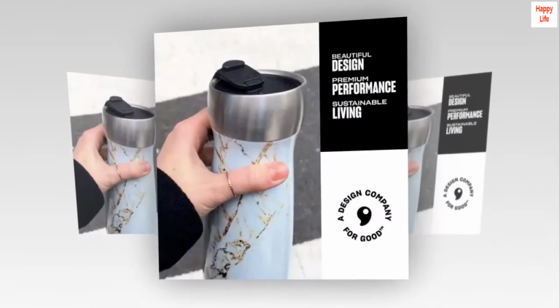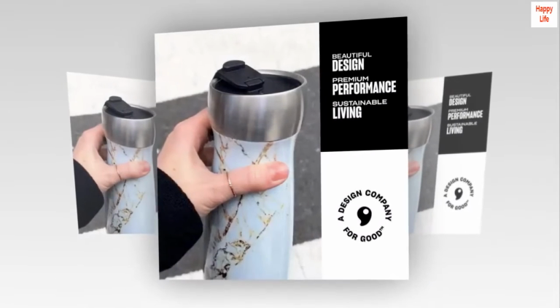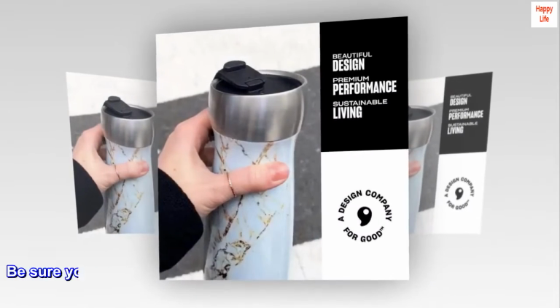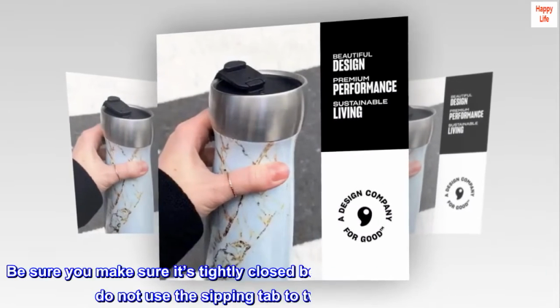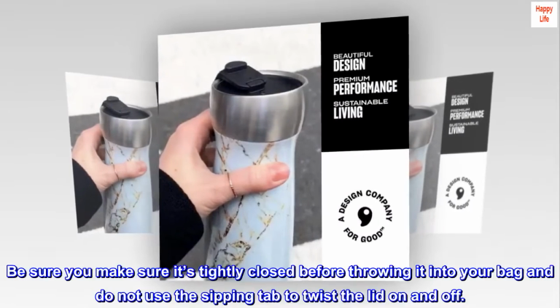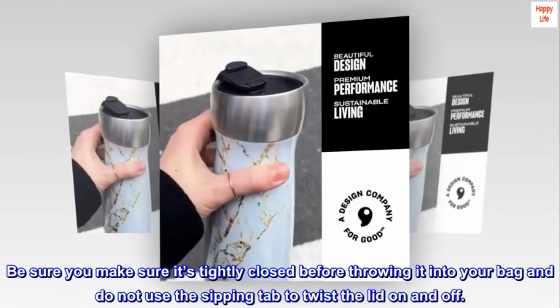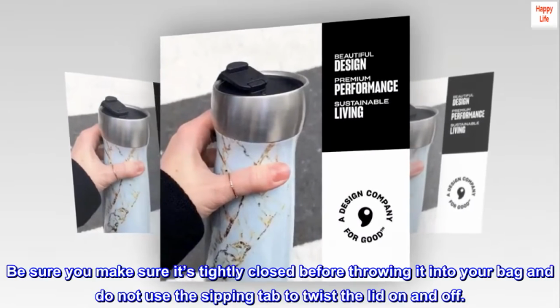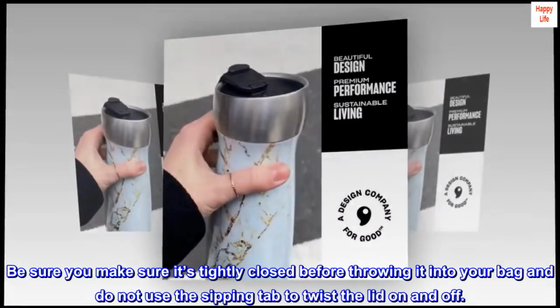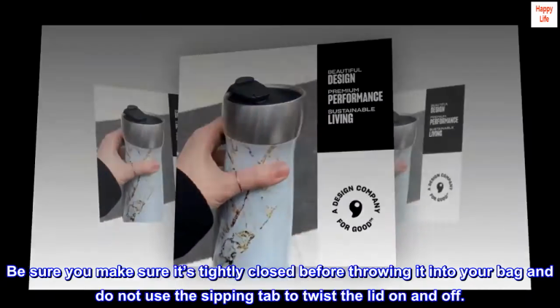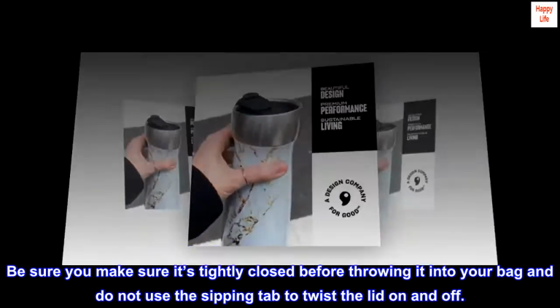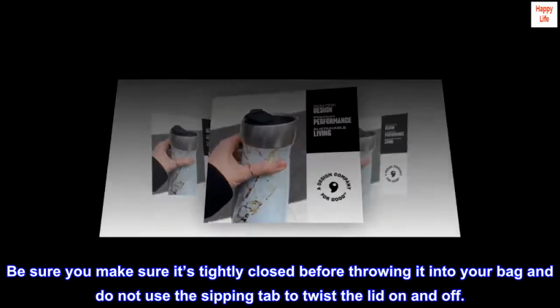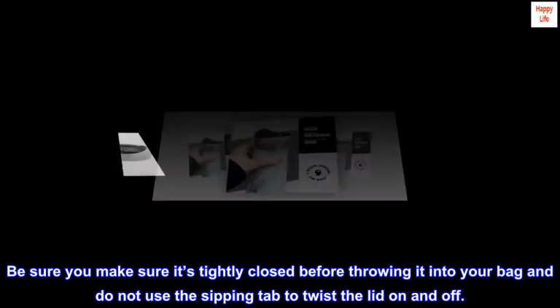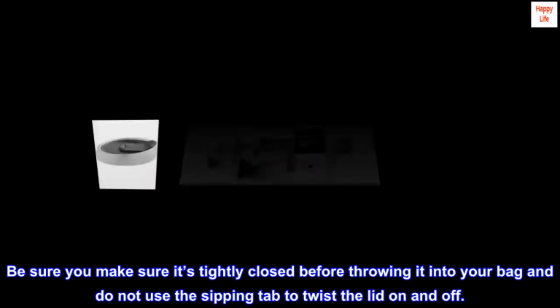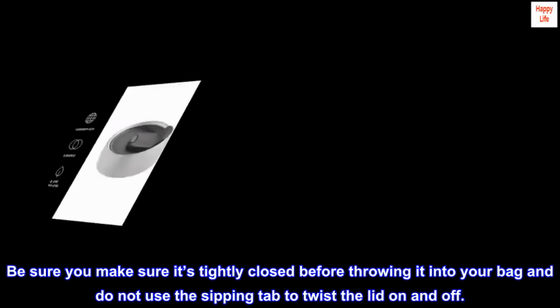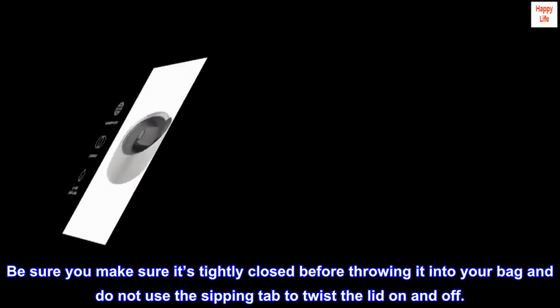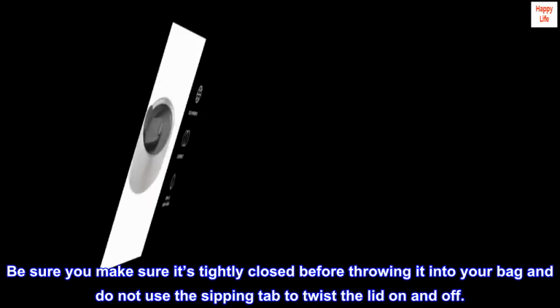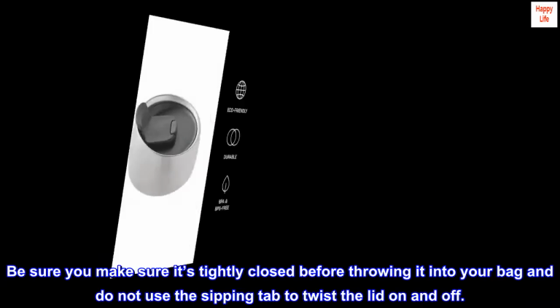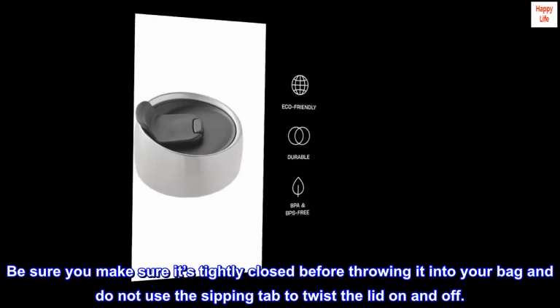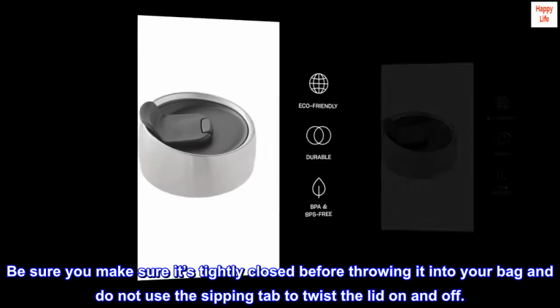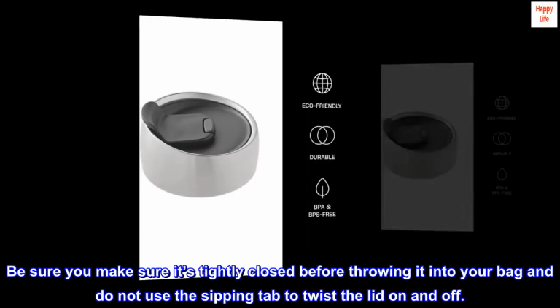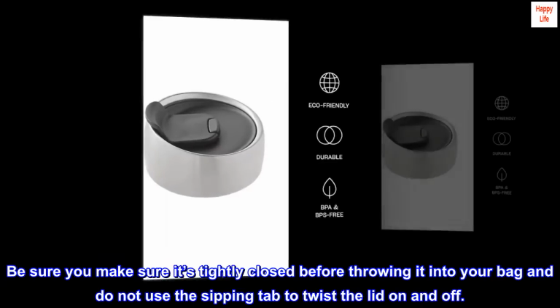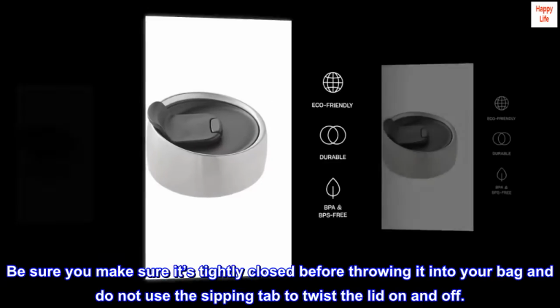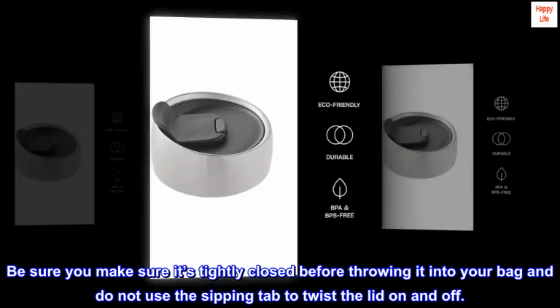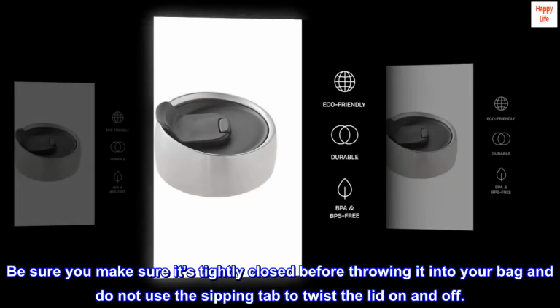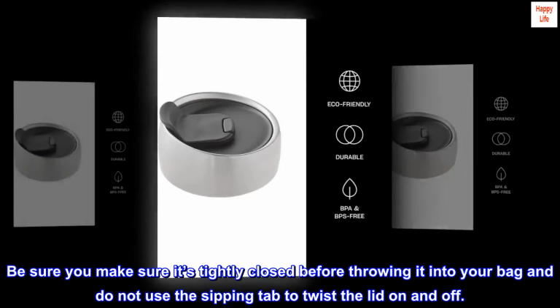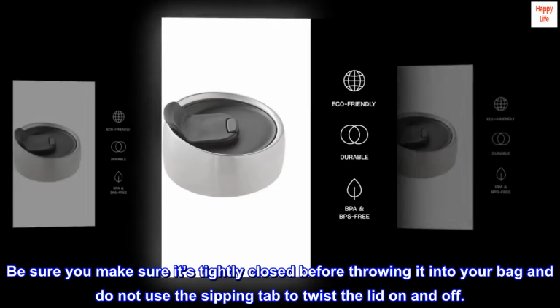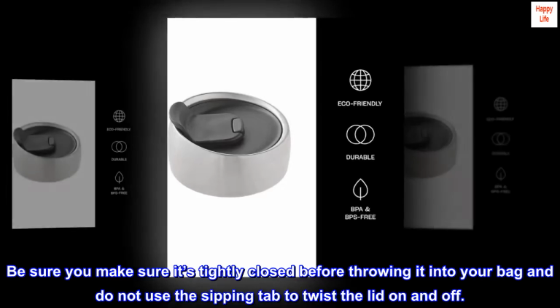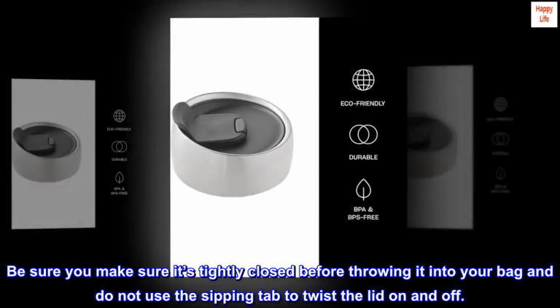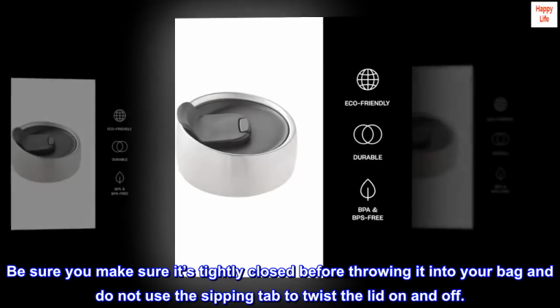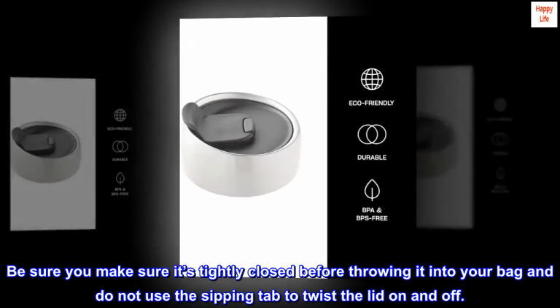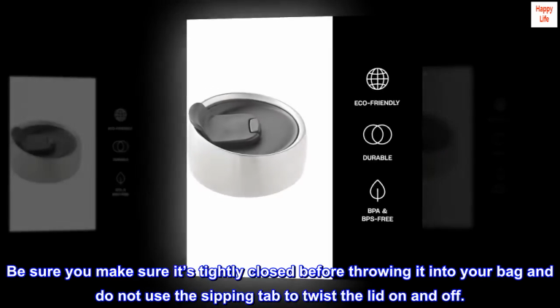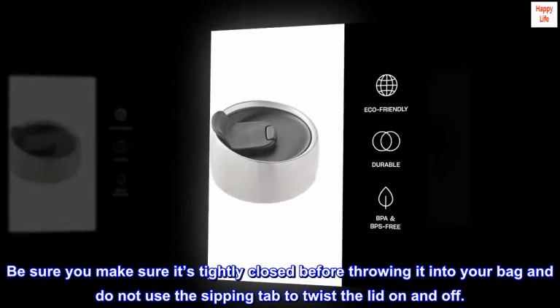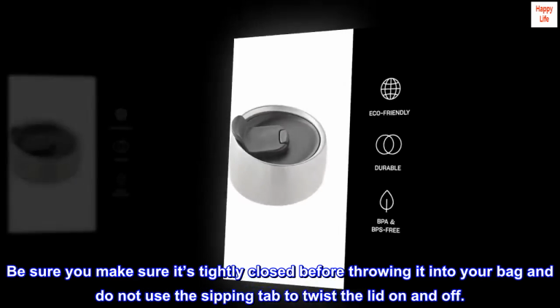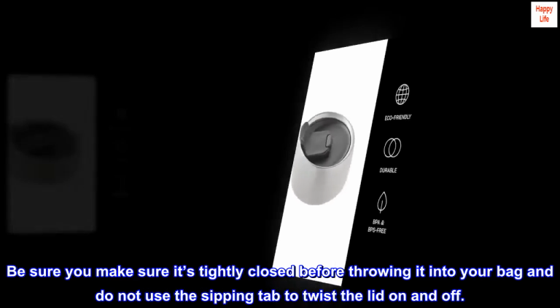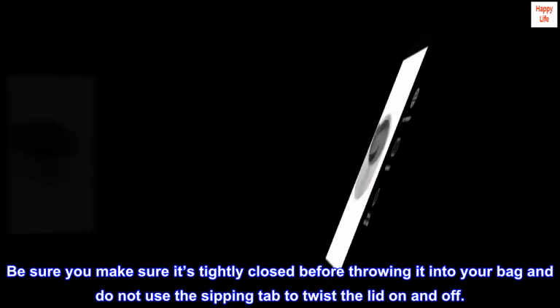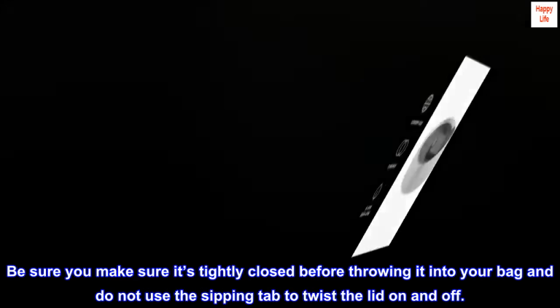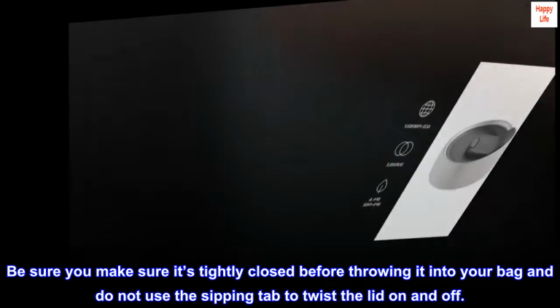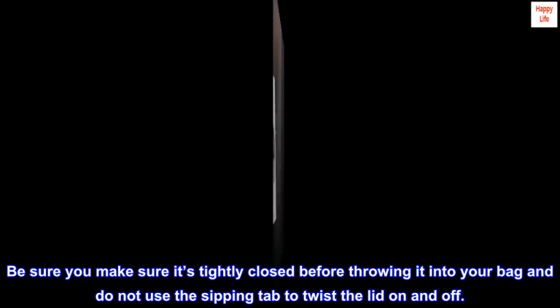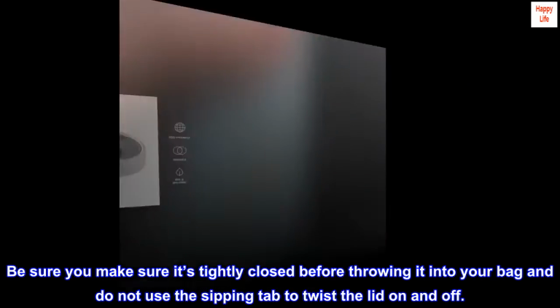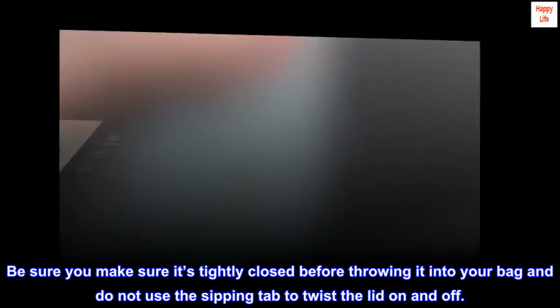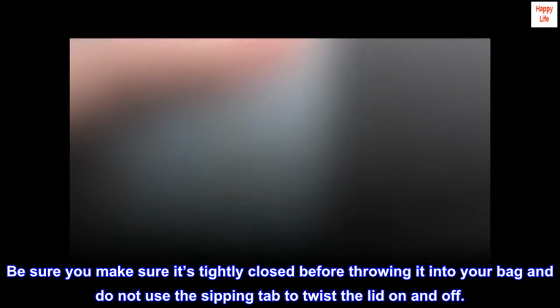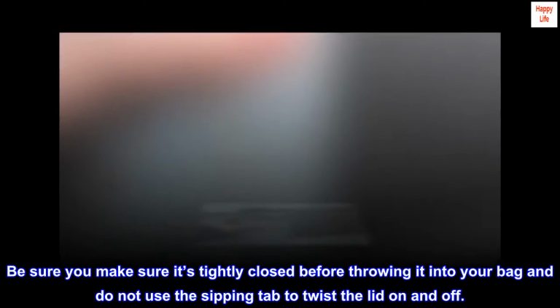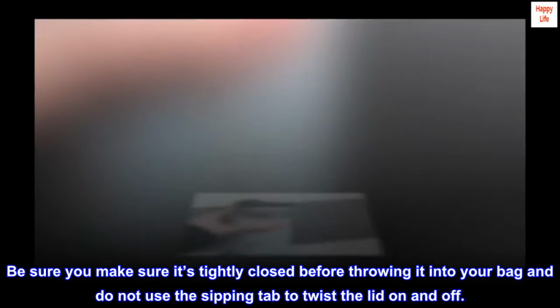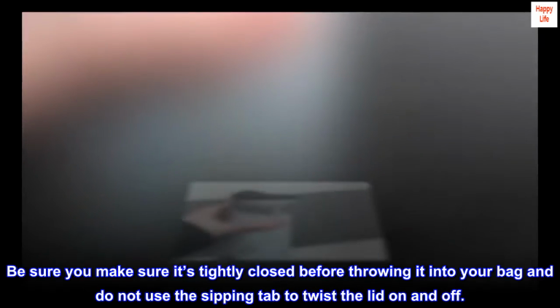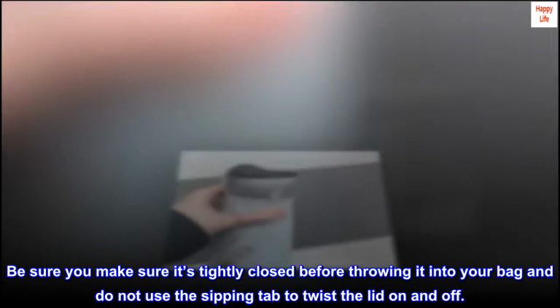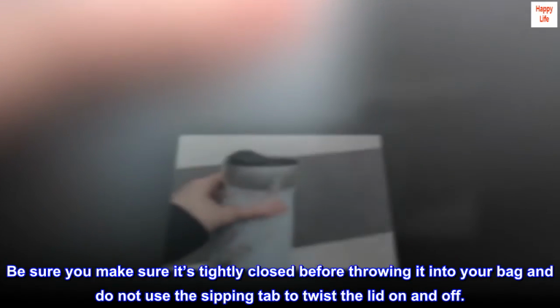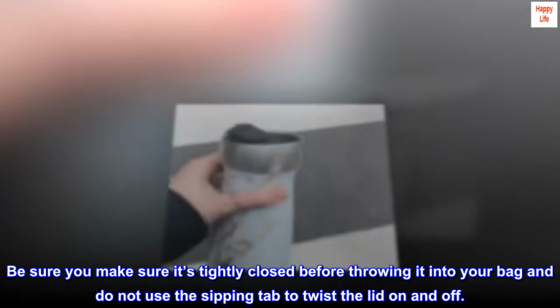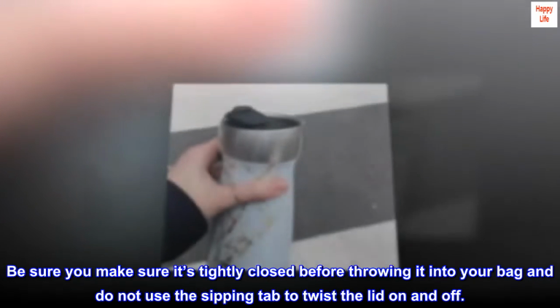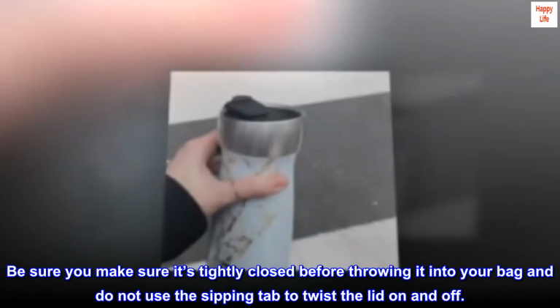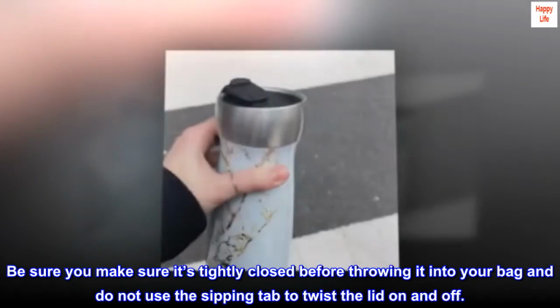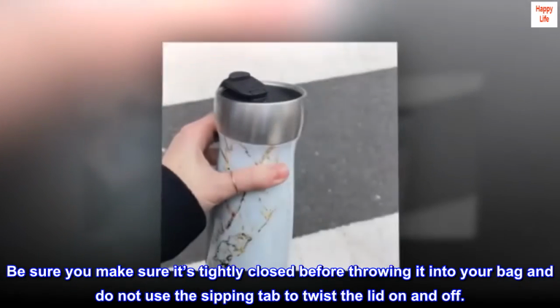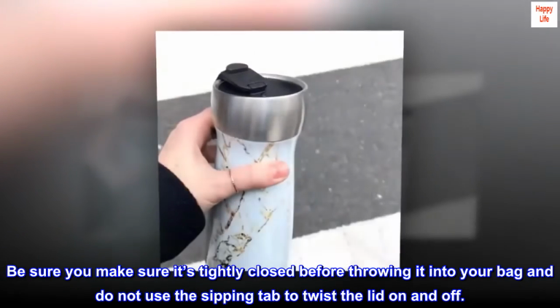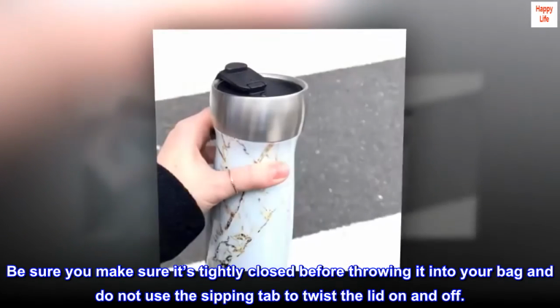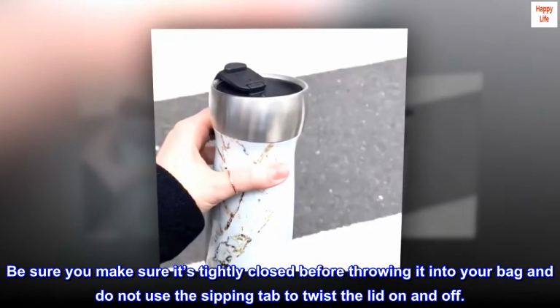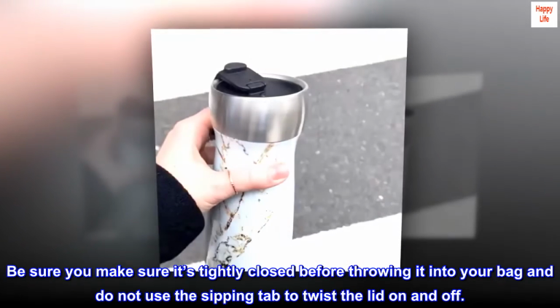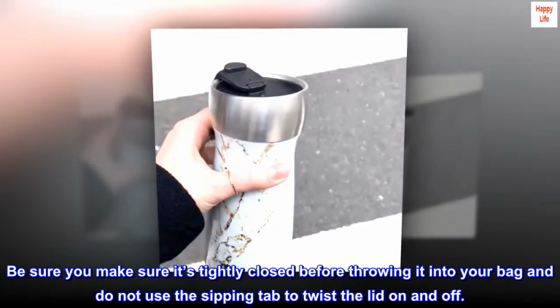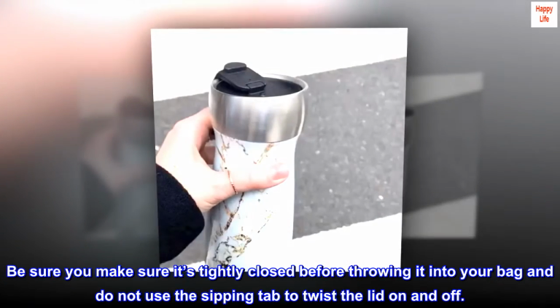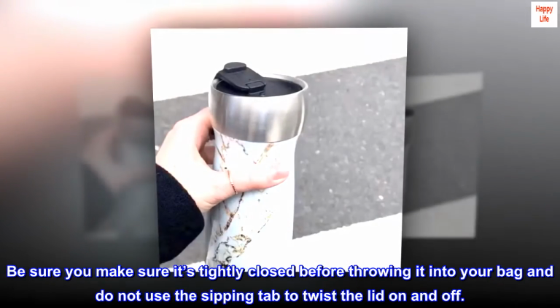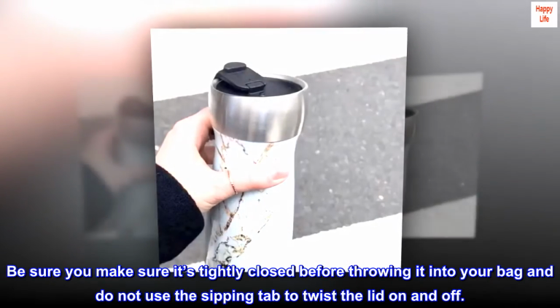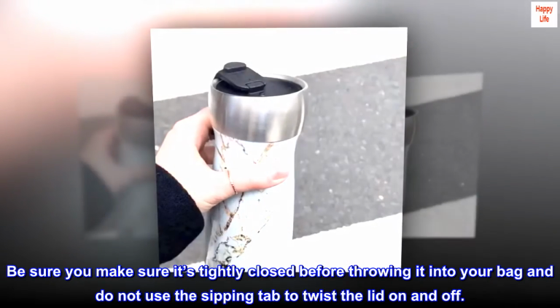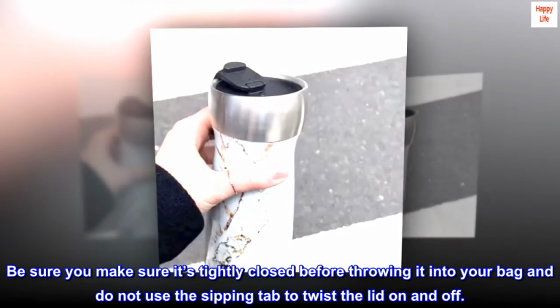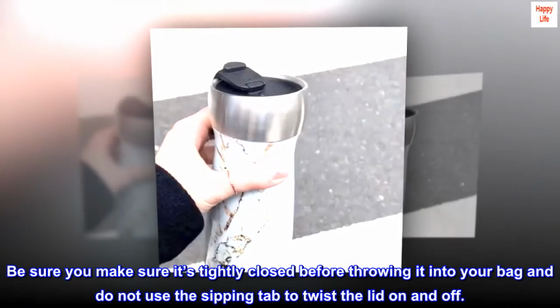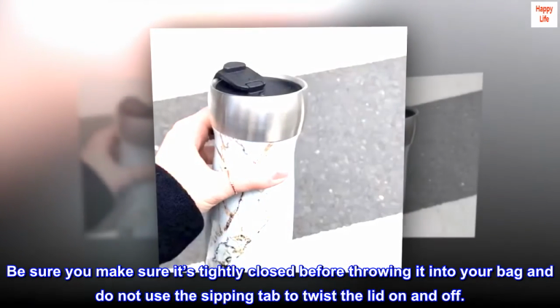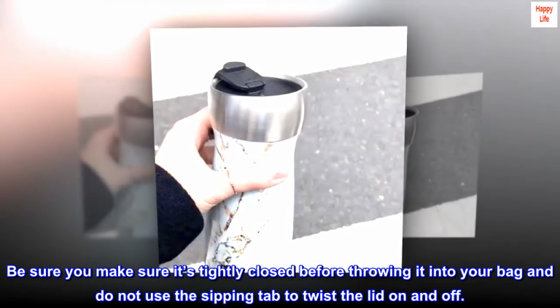Be sure to make sure it's tightly closed before throwing it into your bag, and do not use the sipping tab to twist the lid on and off.